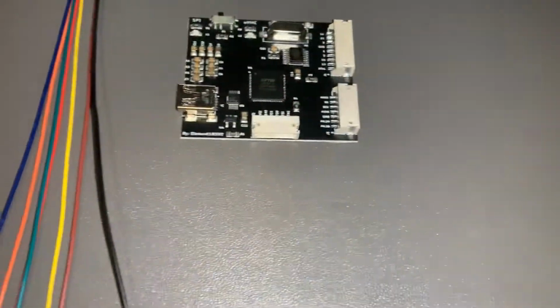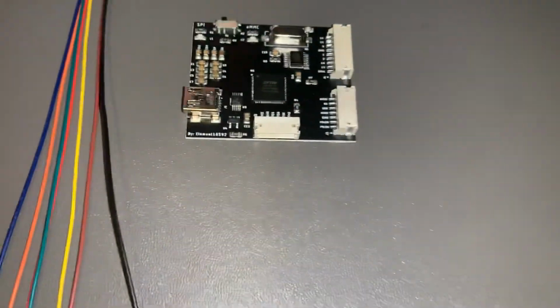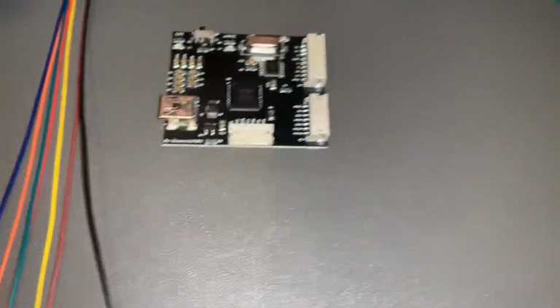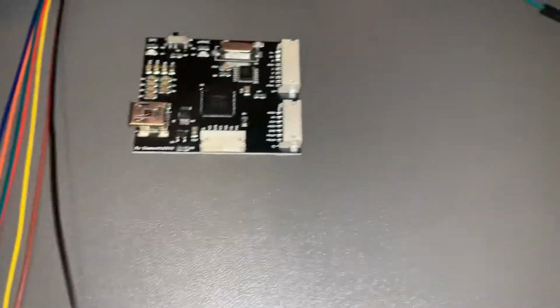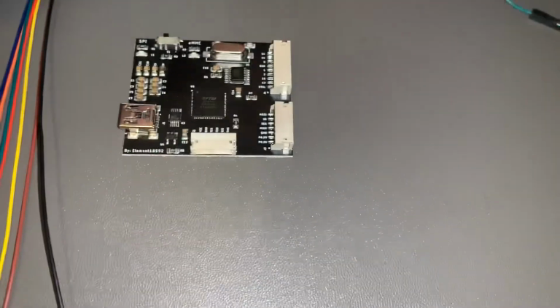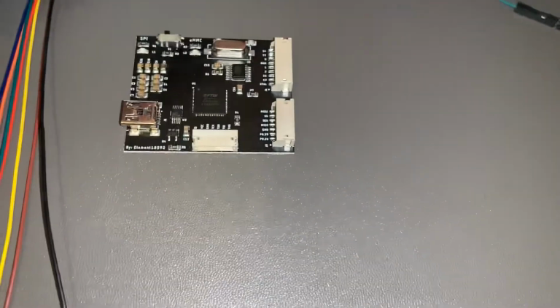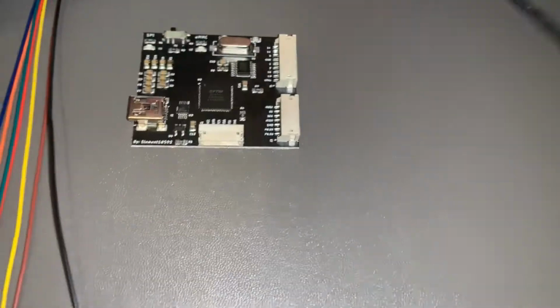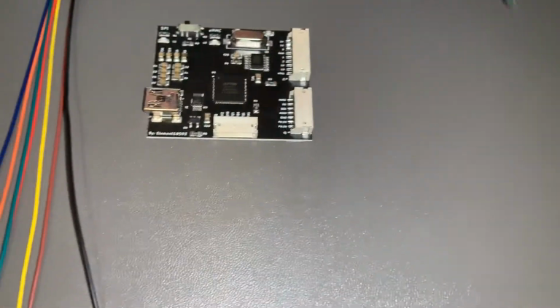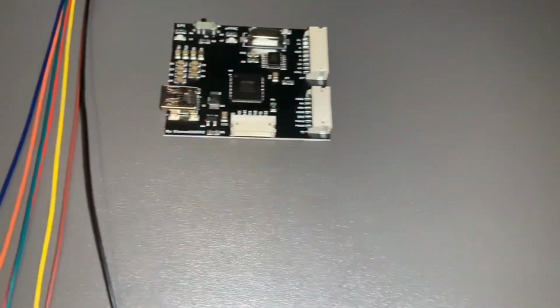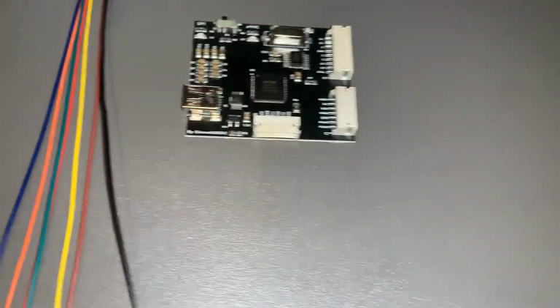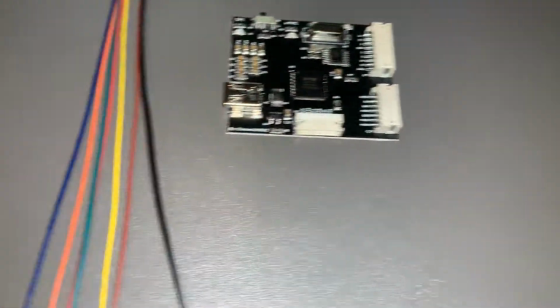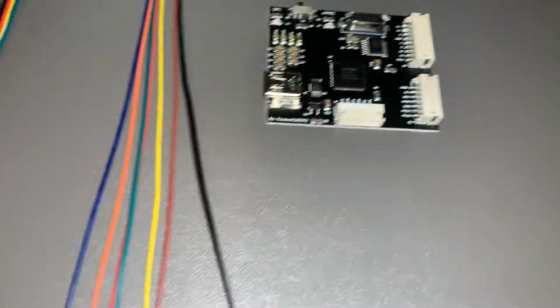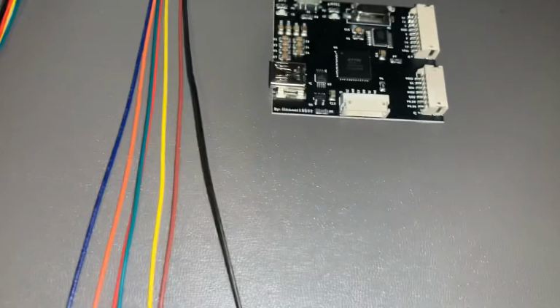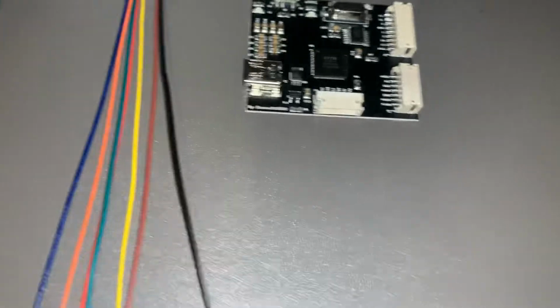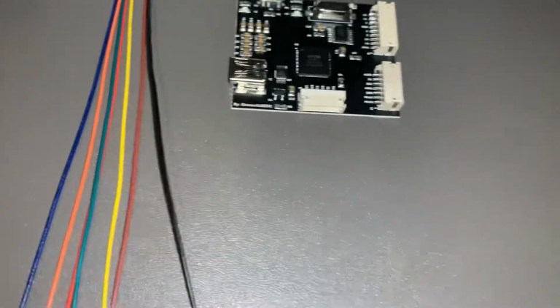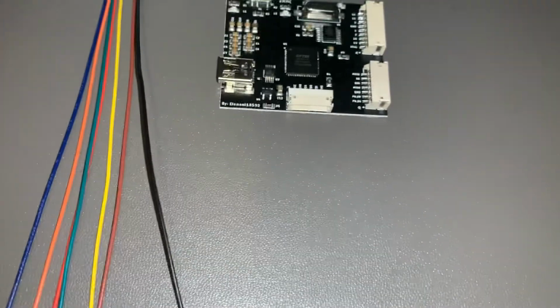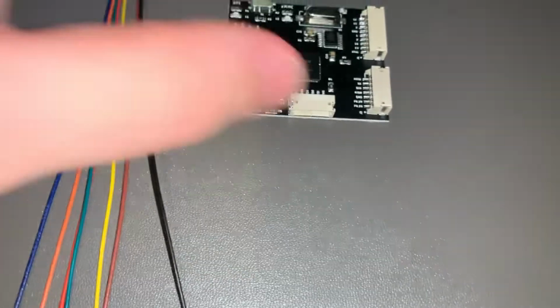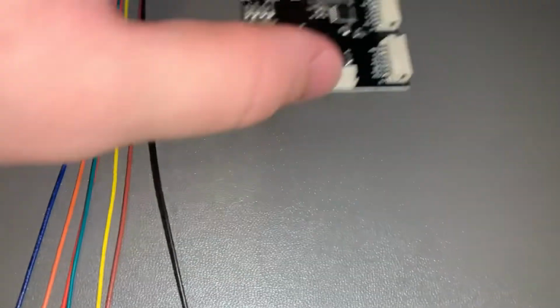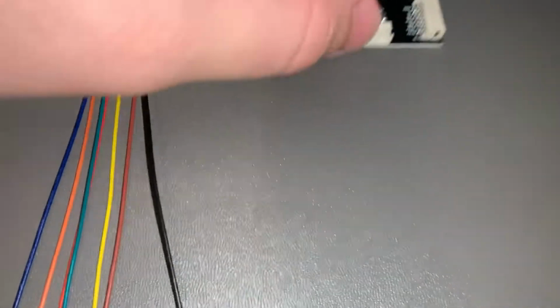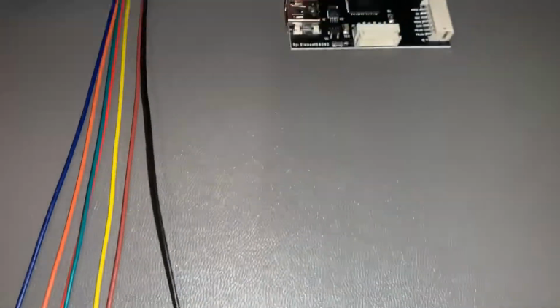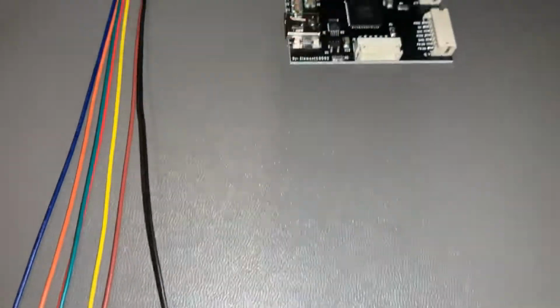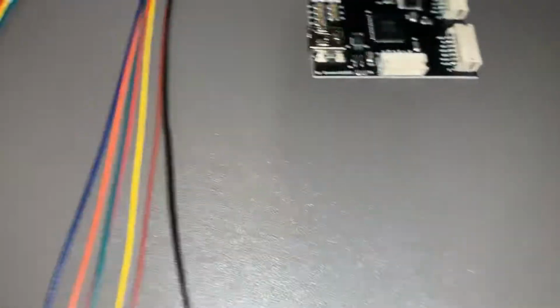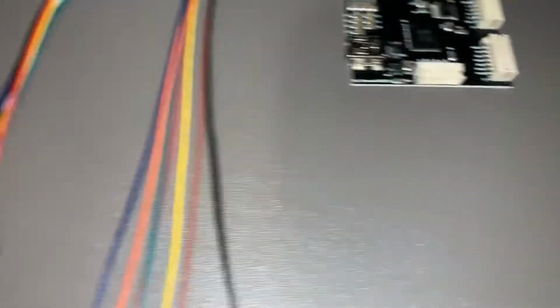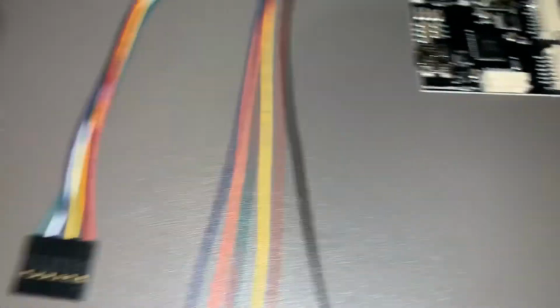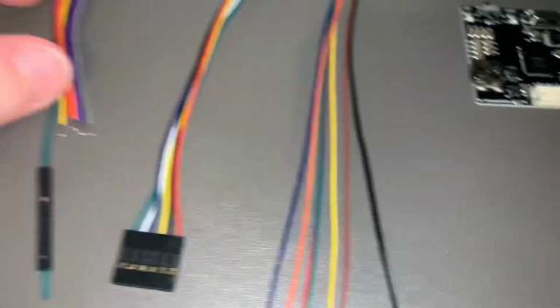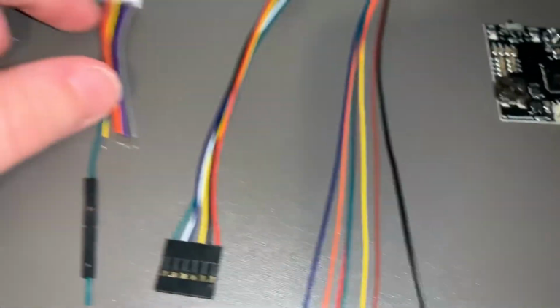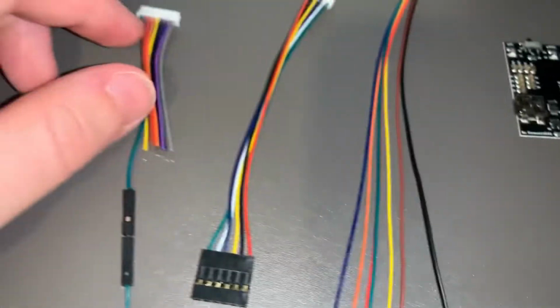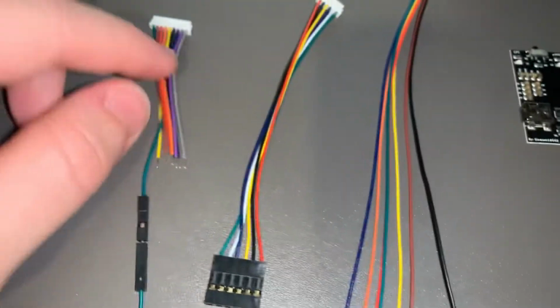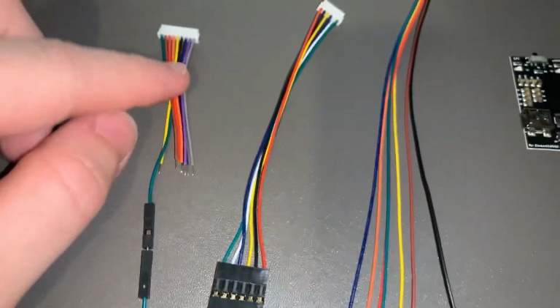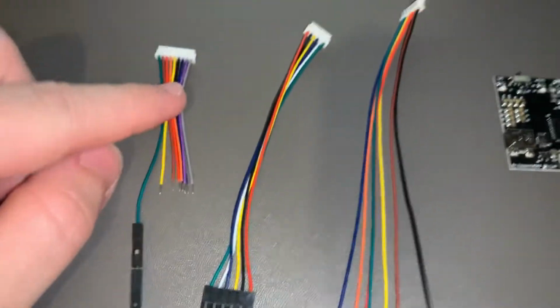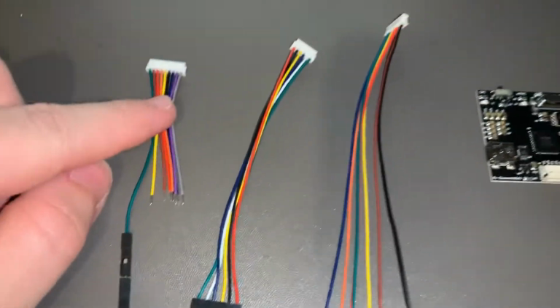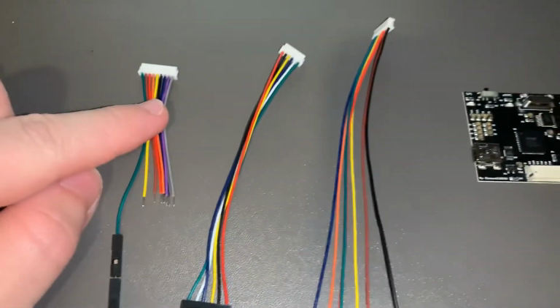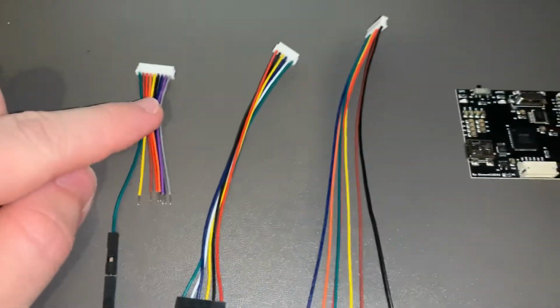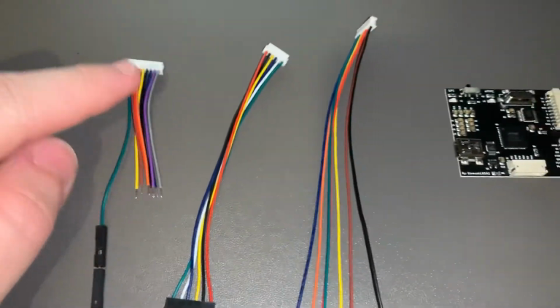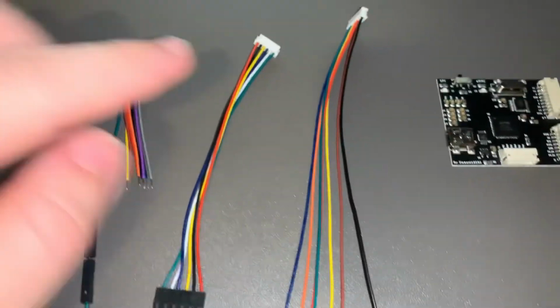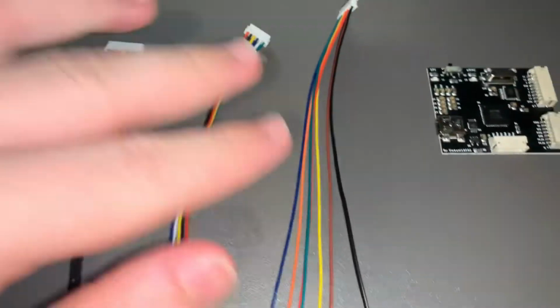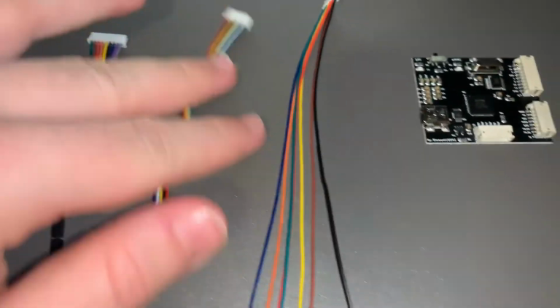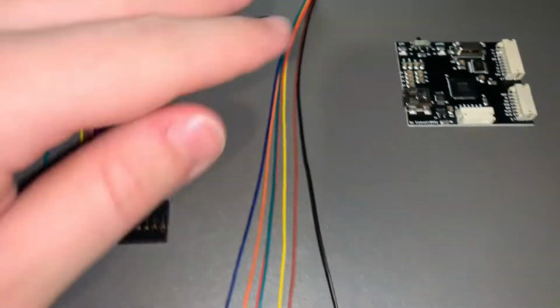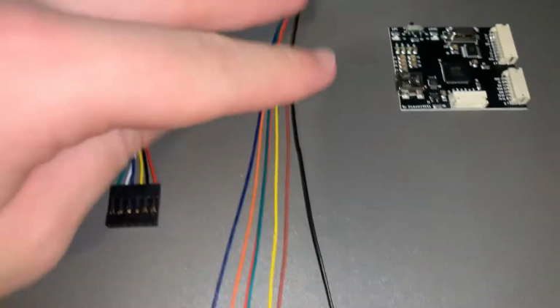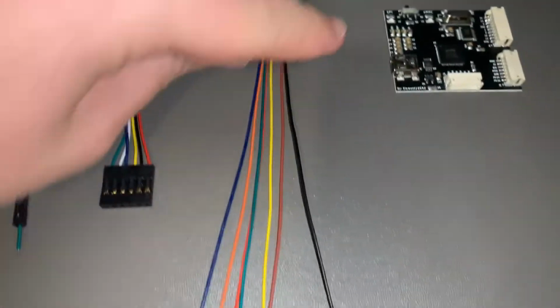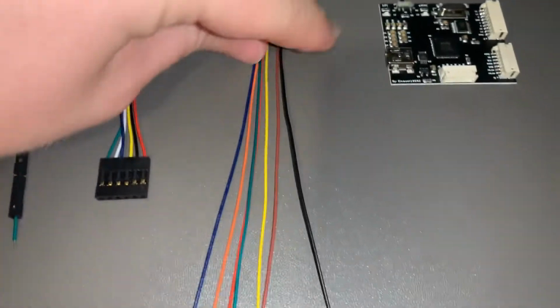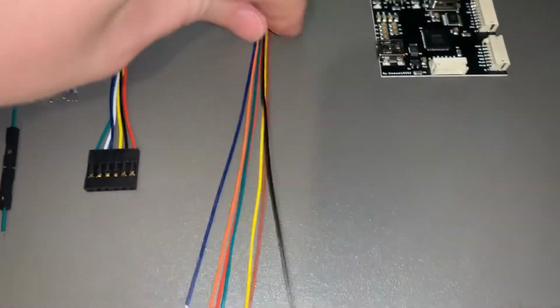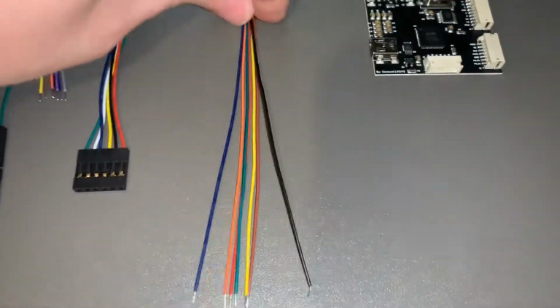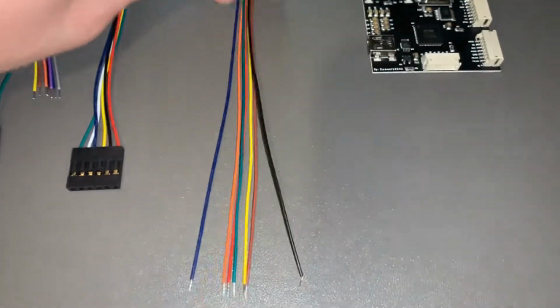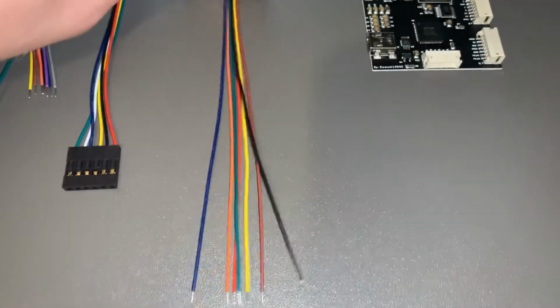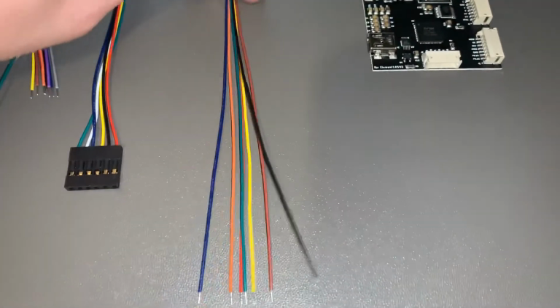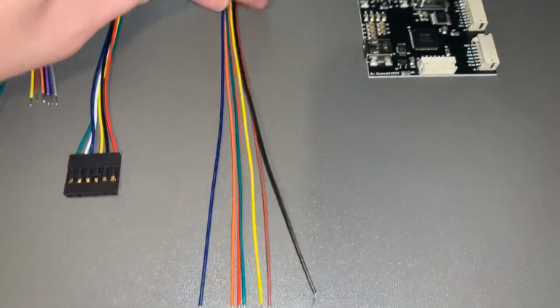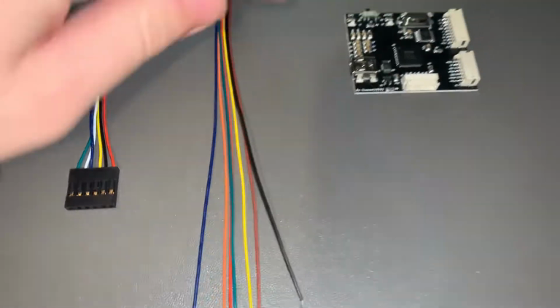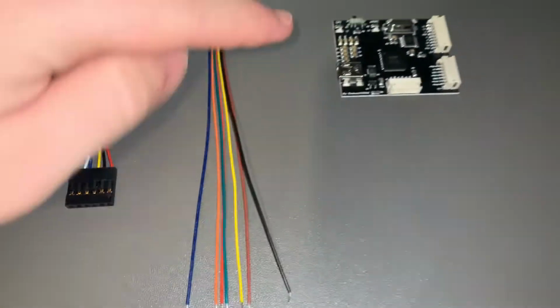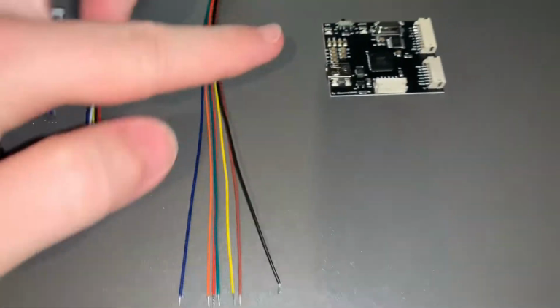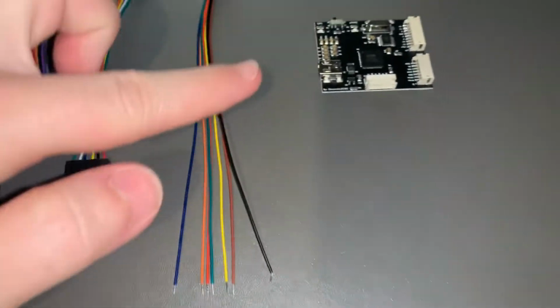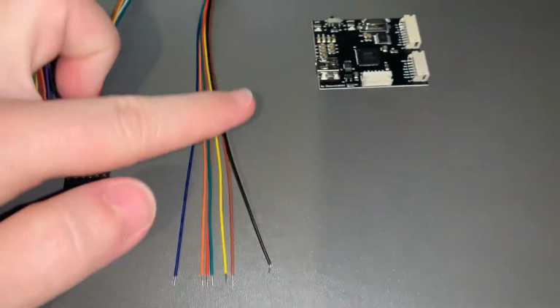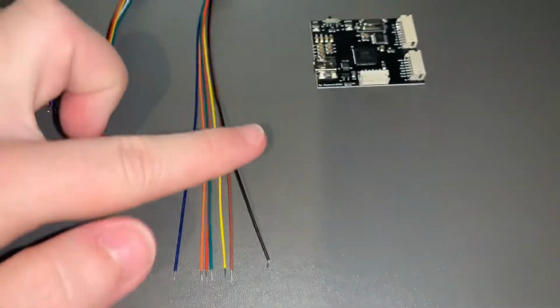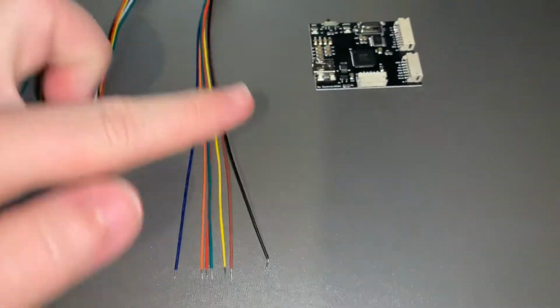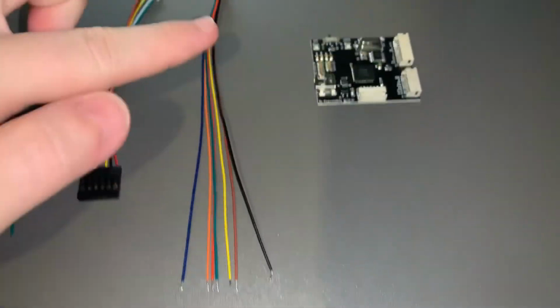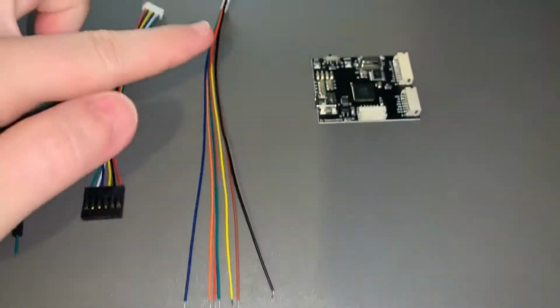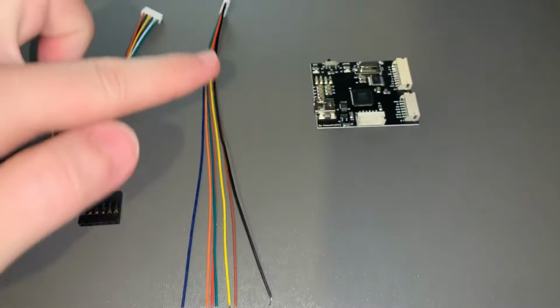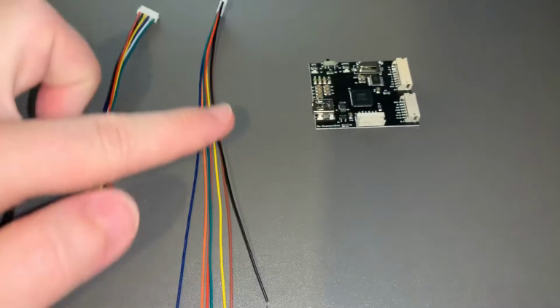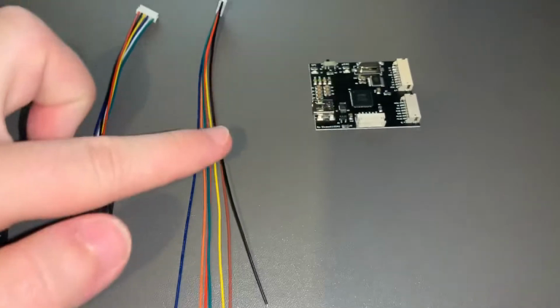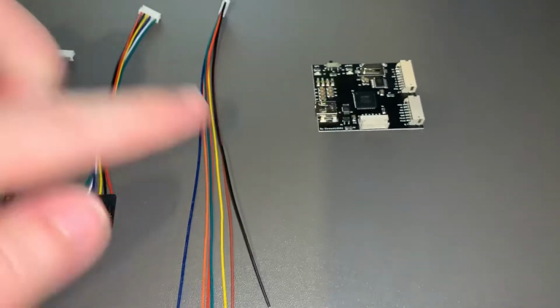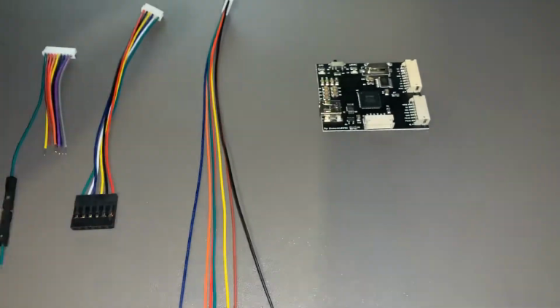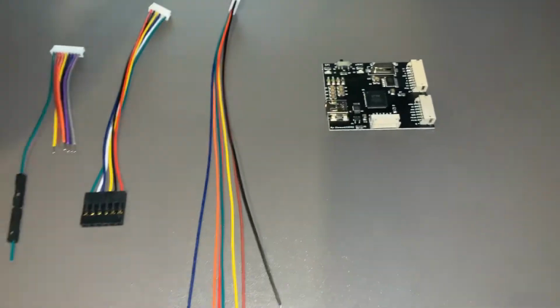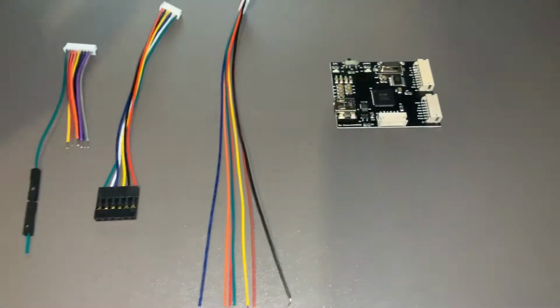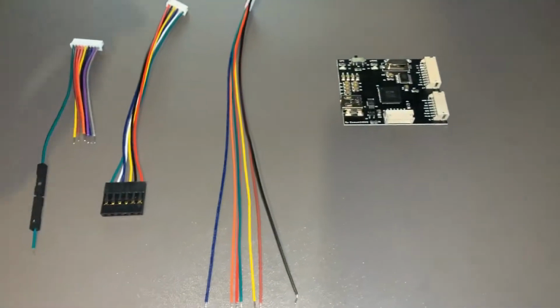If you order from — I think Phenom Mod do this as well — this is the cable selection you get. These are your normal NAND rewrites.